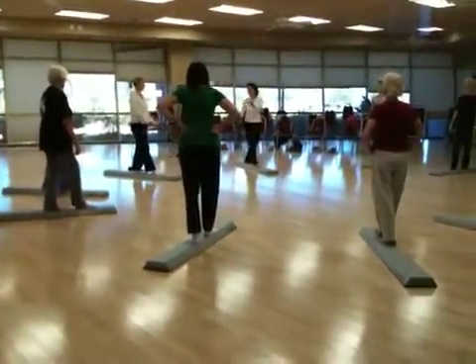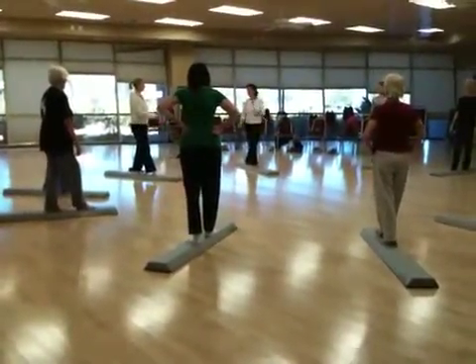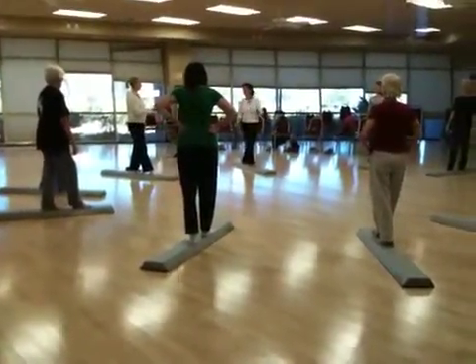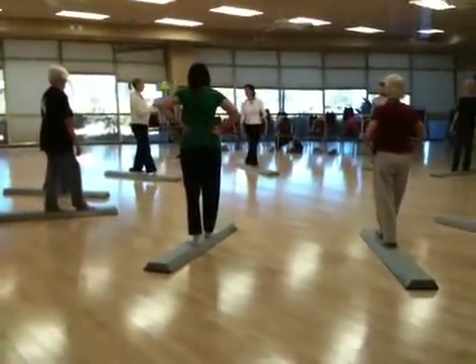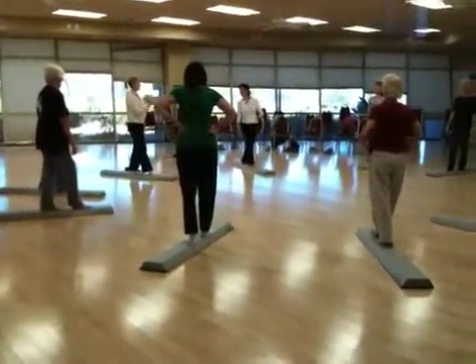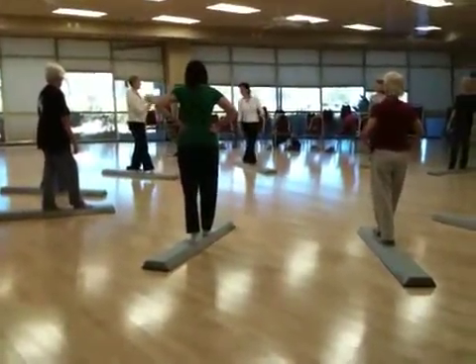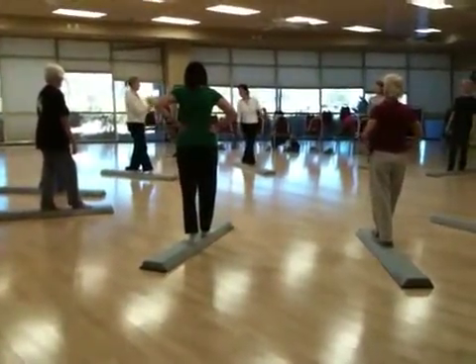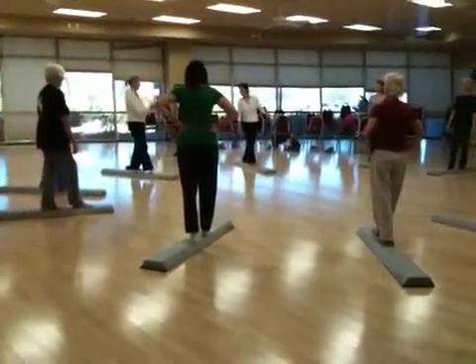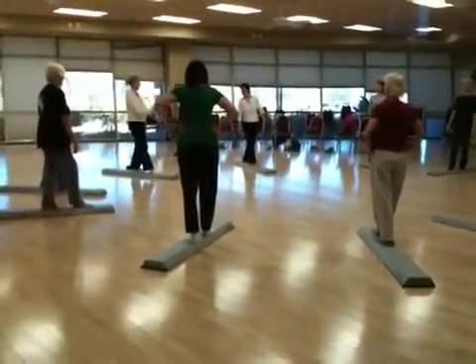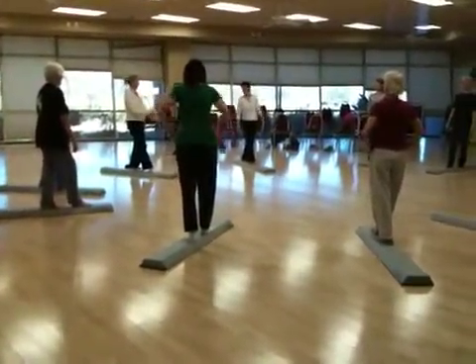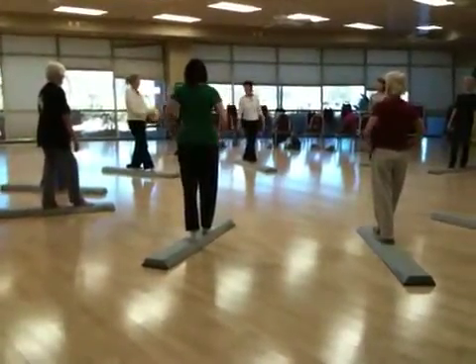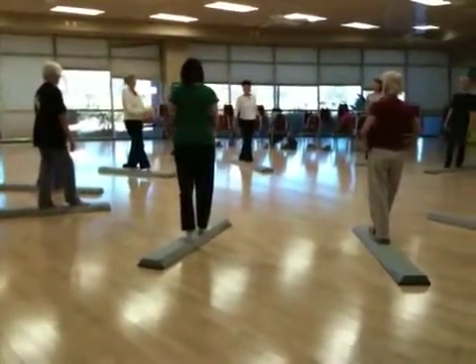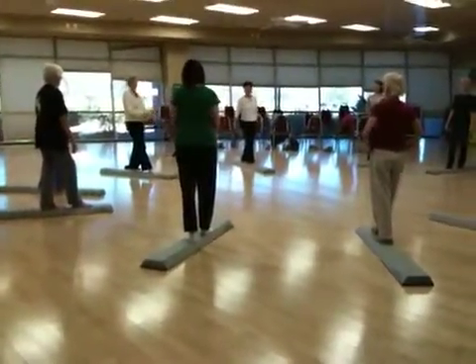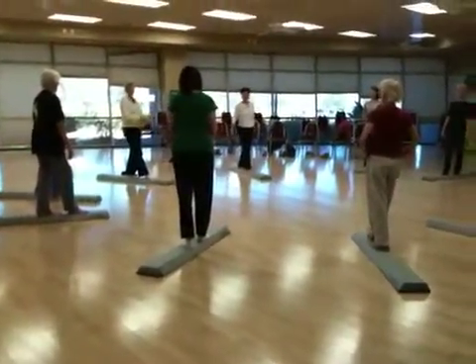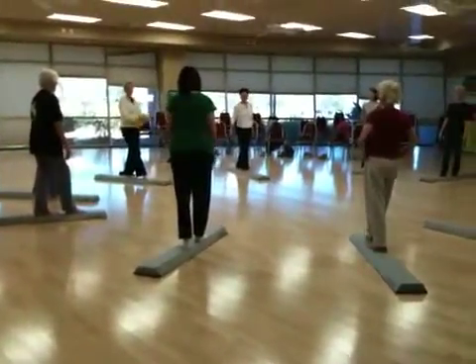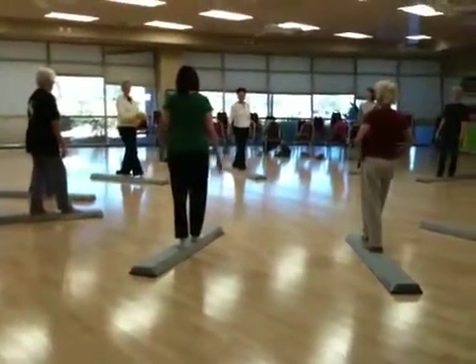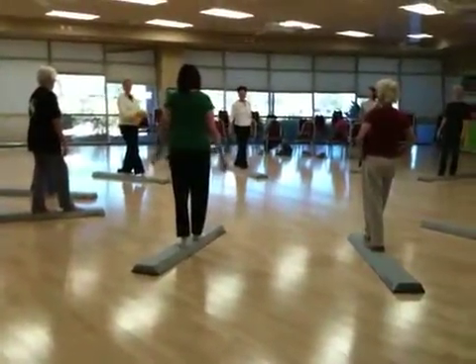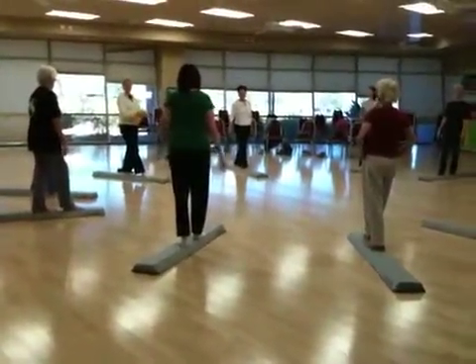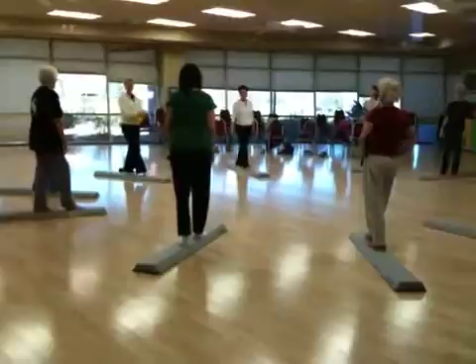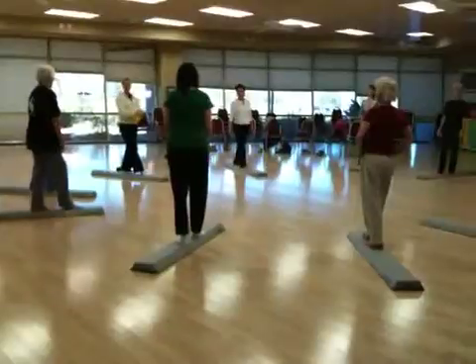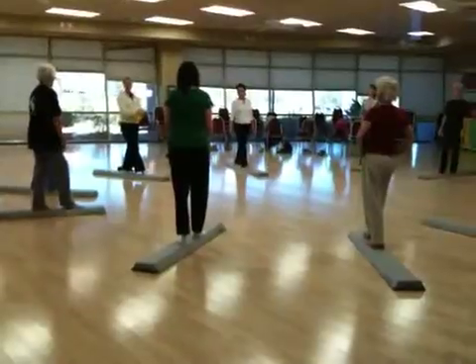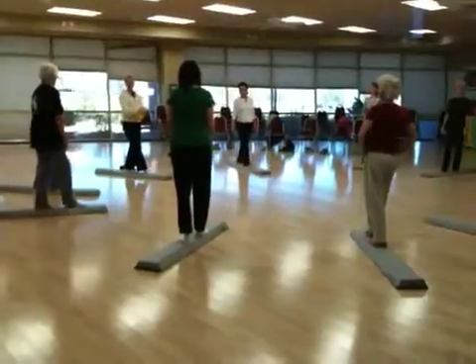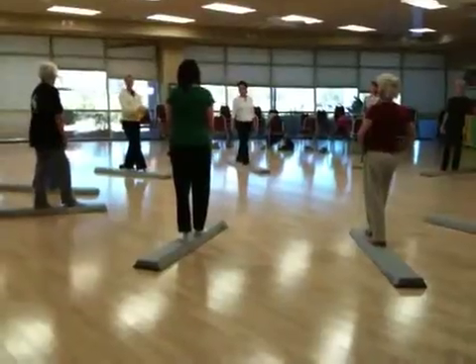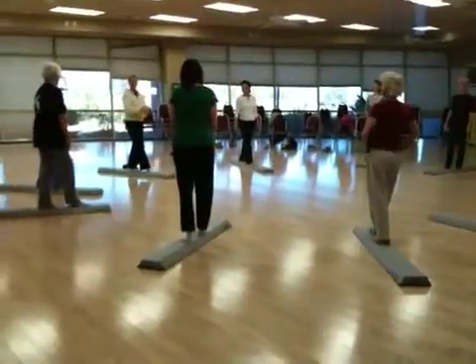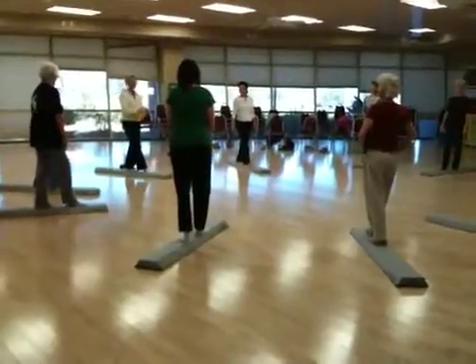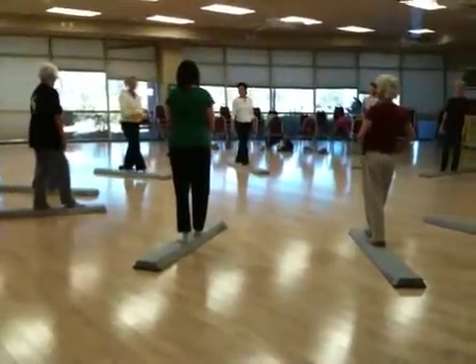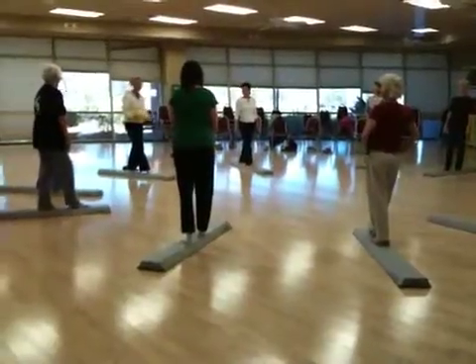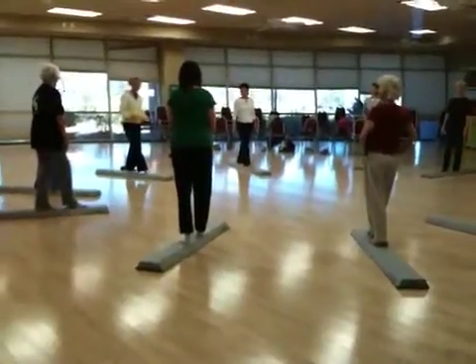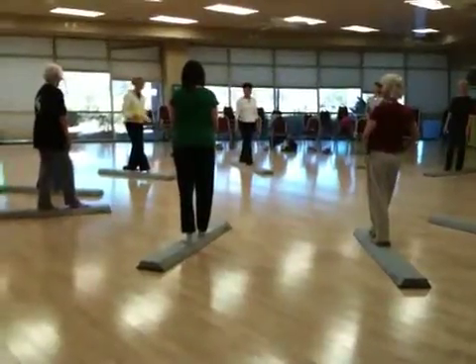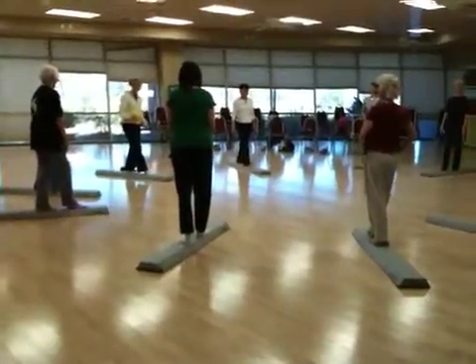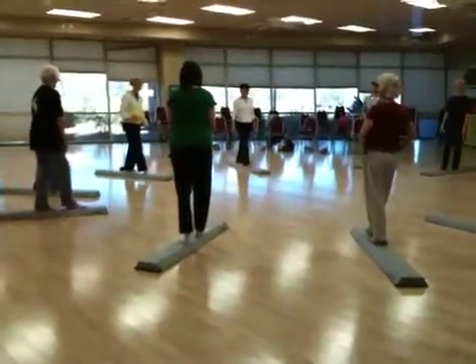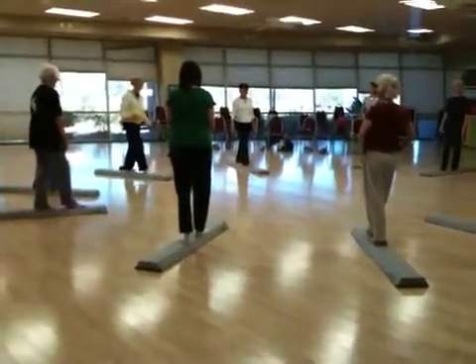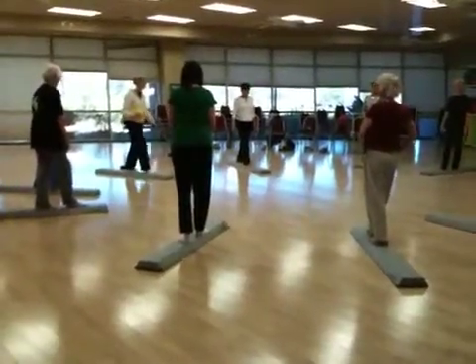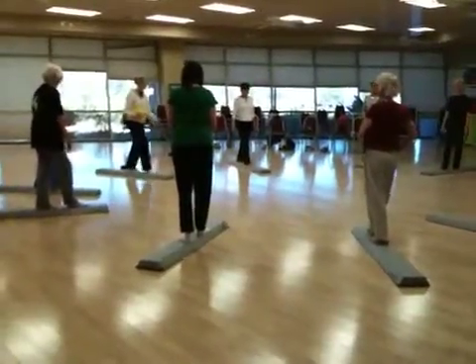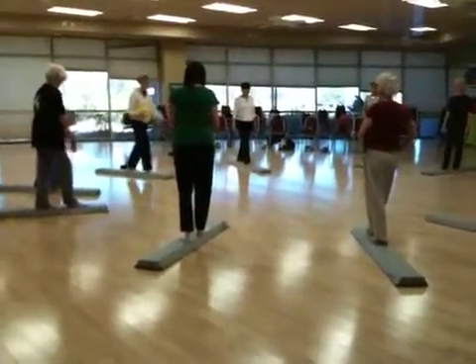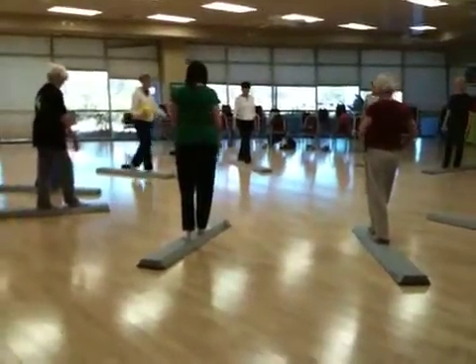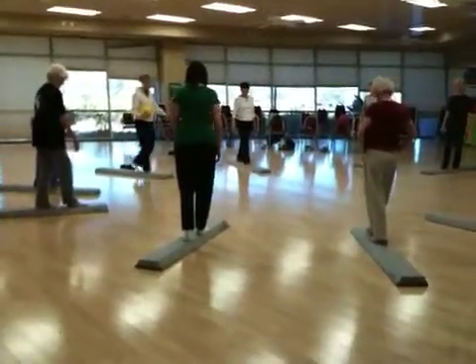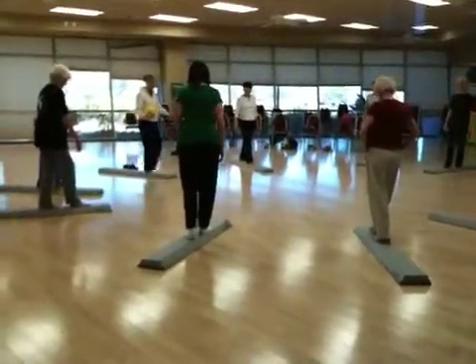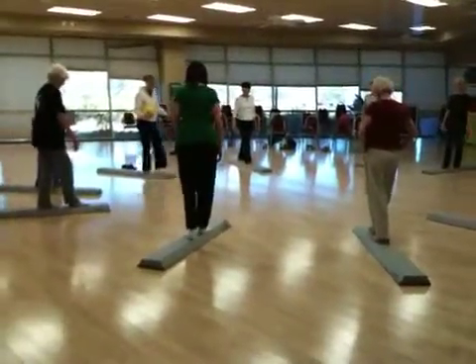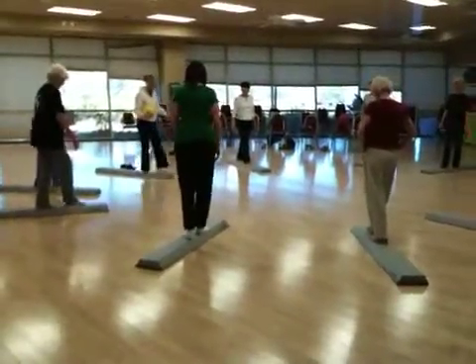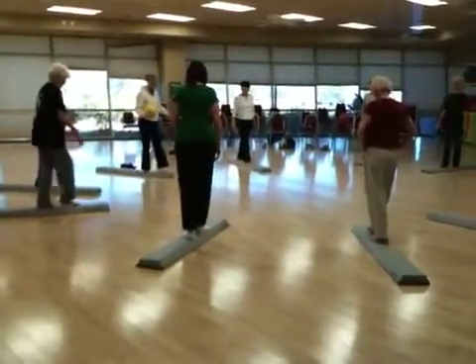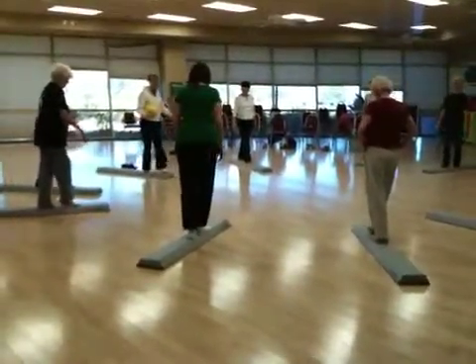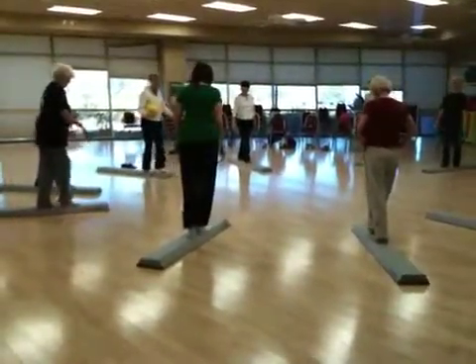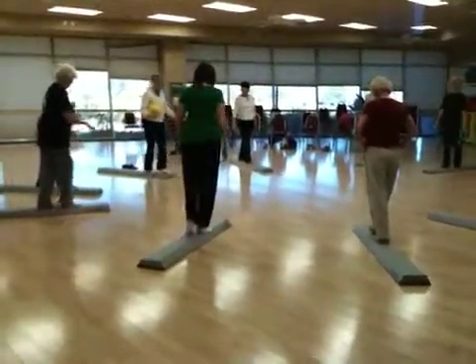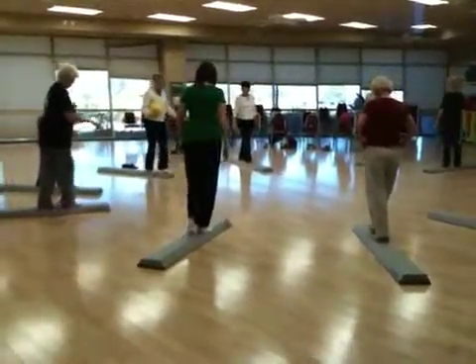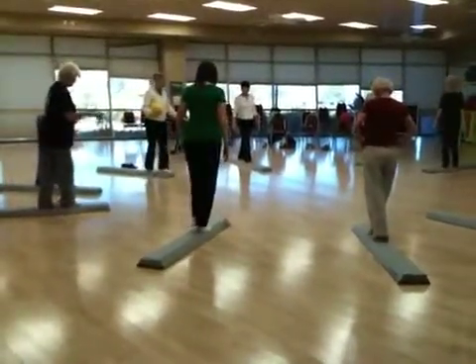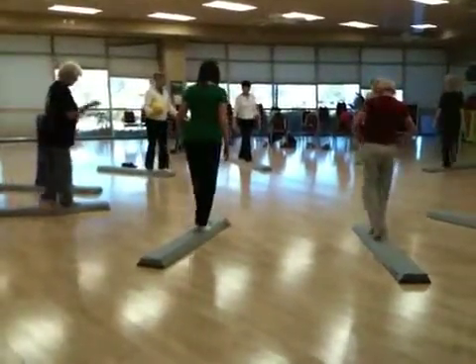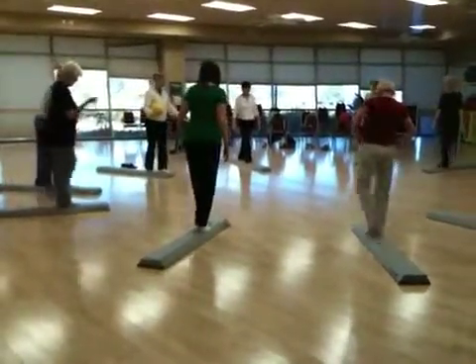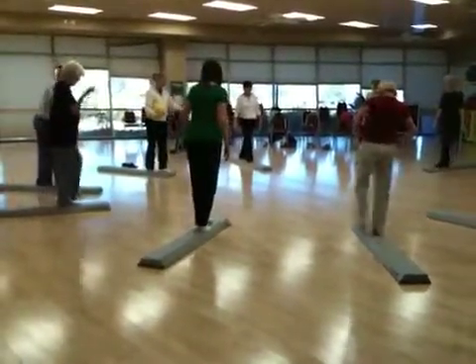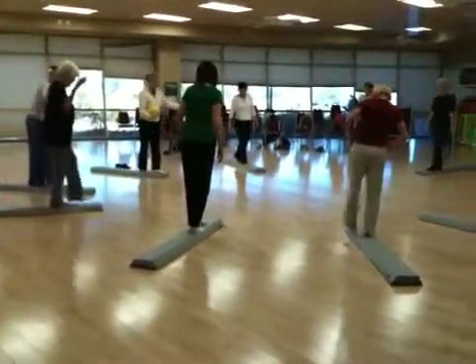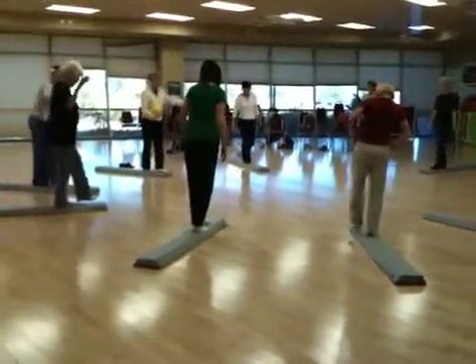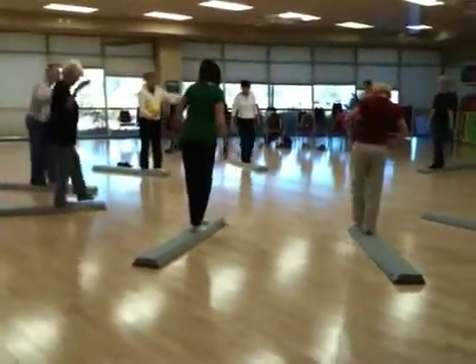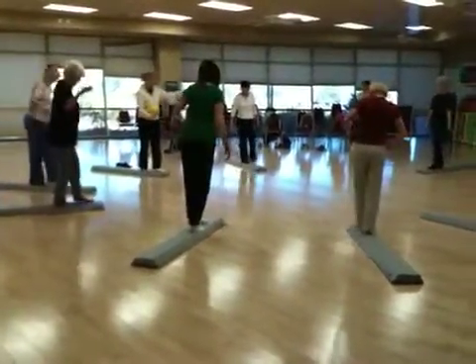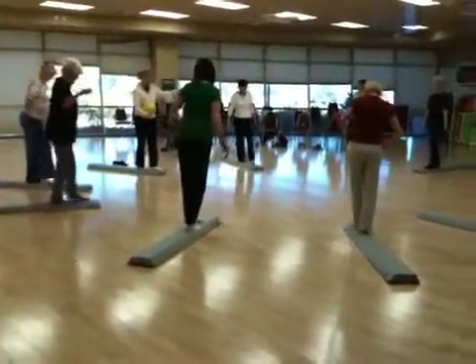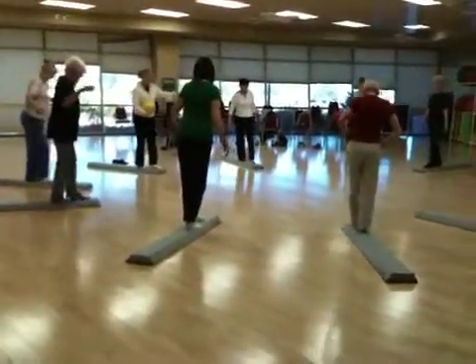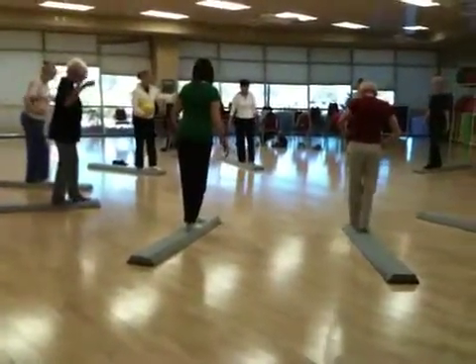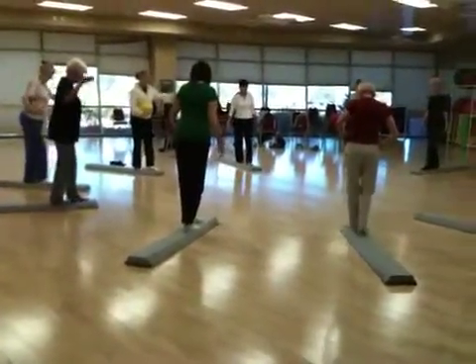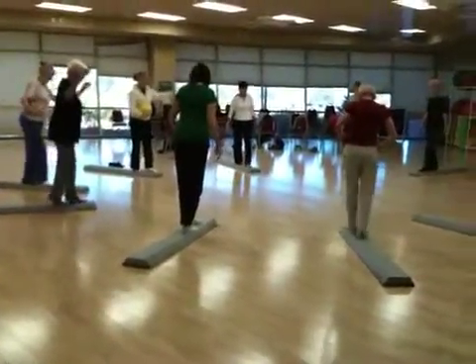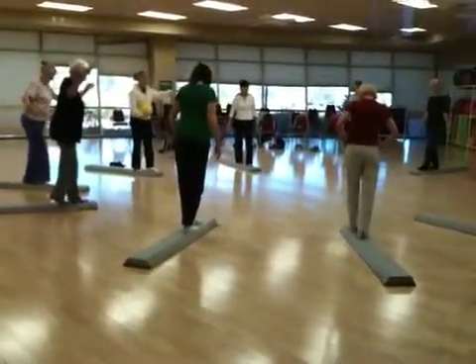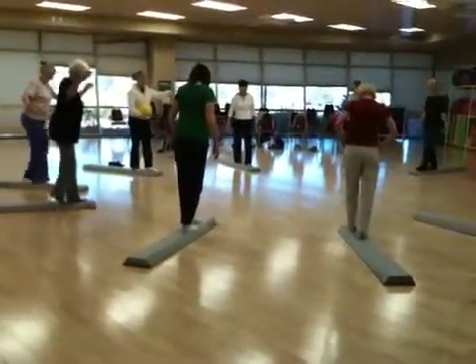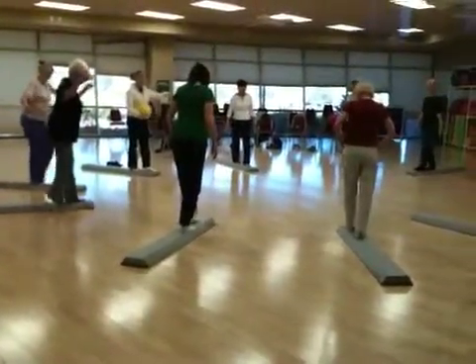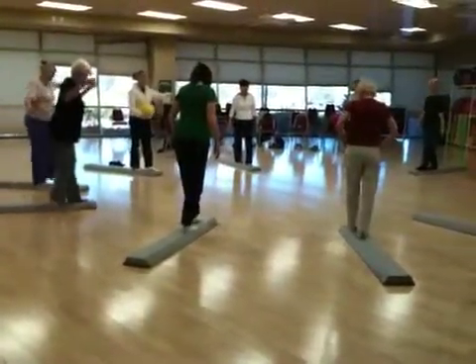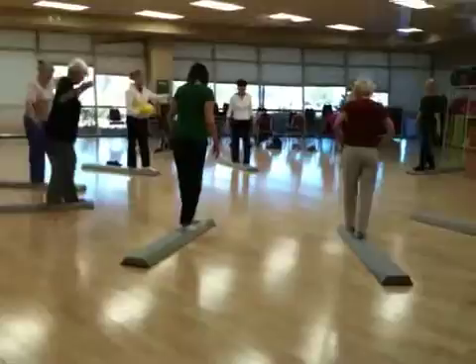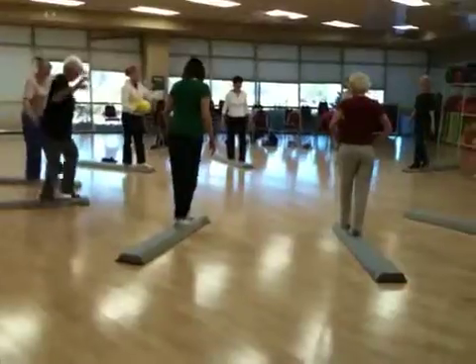See those beams? Pretty neat. I teach it too — it's great, especially if you want to work on balance. And you've got to be barefoot. Yes you do.